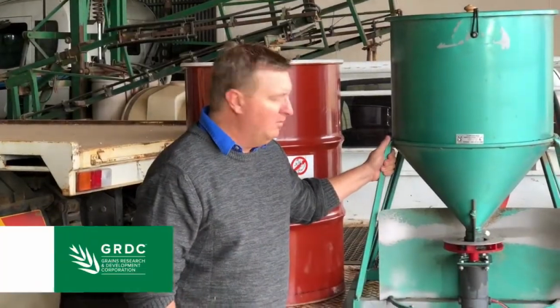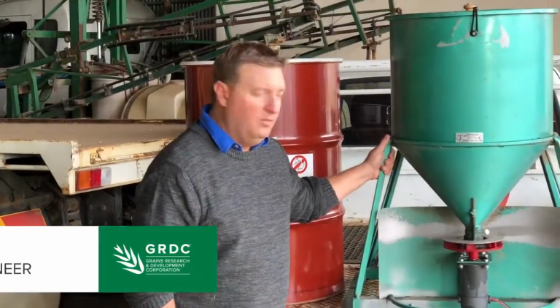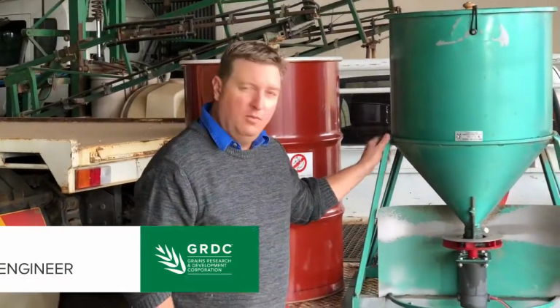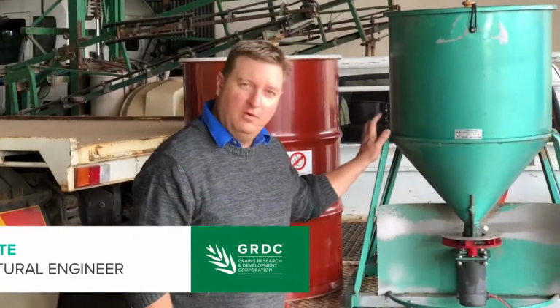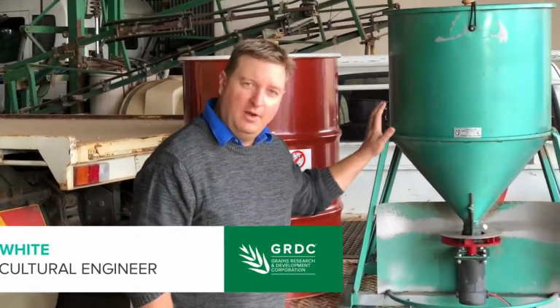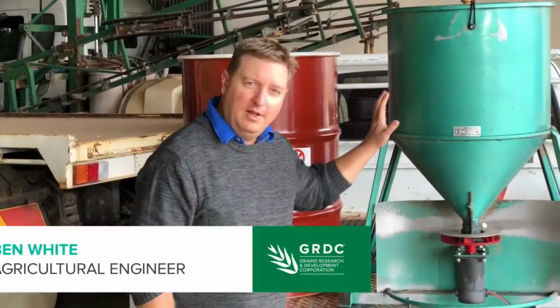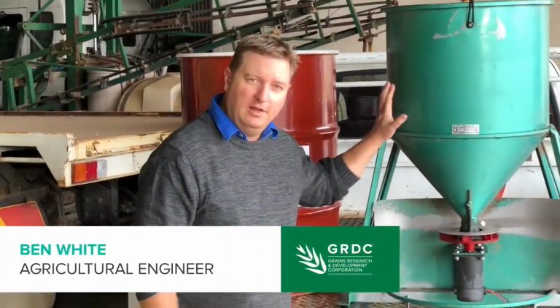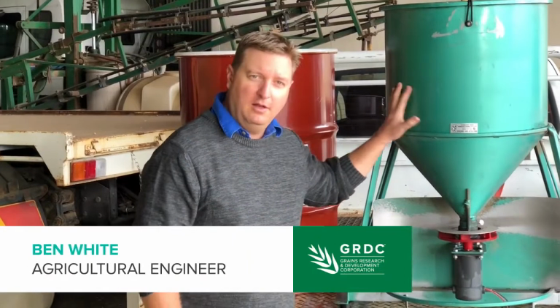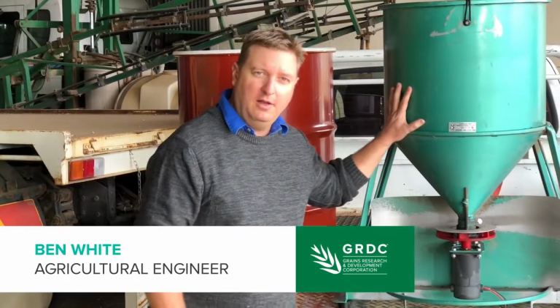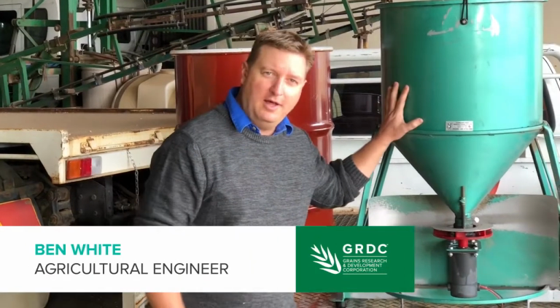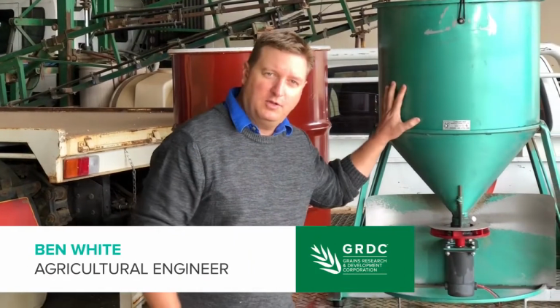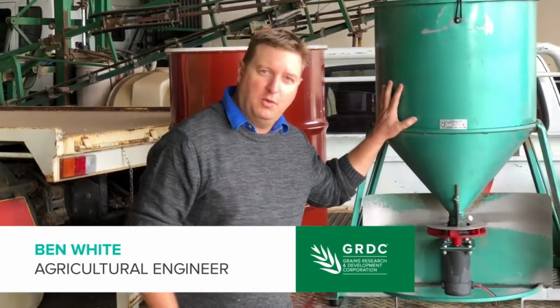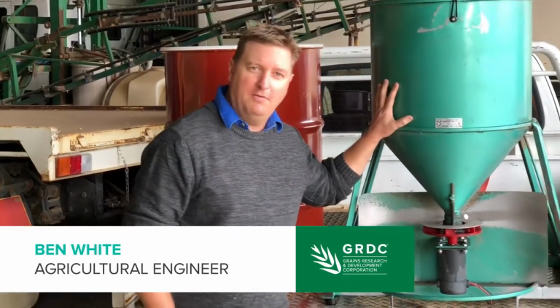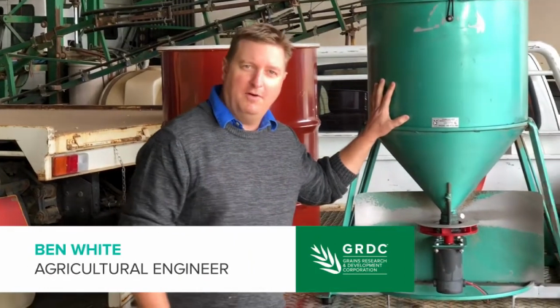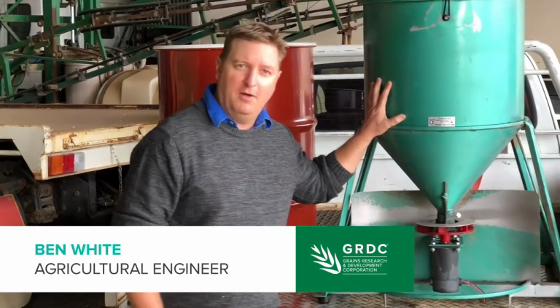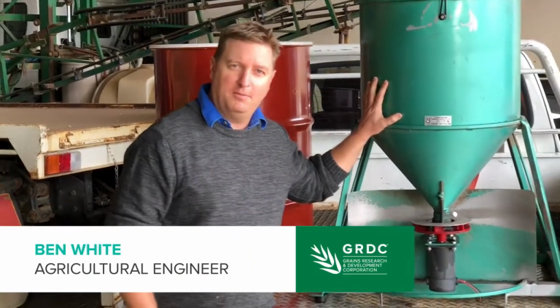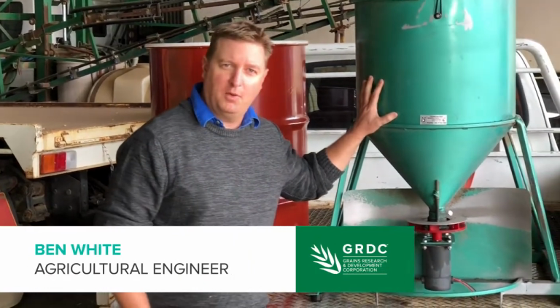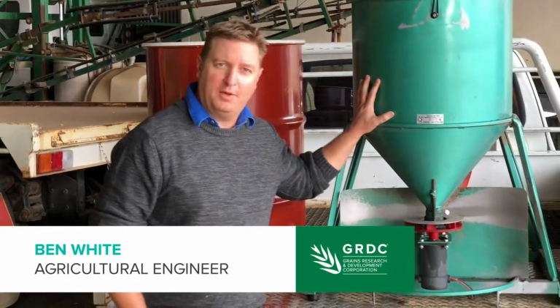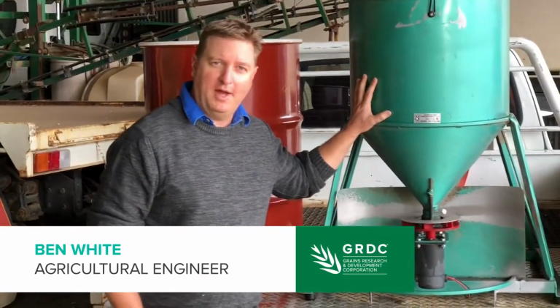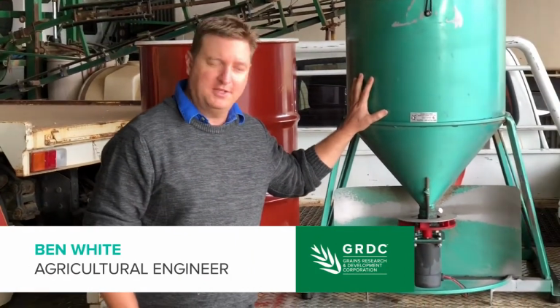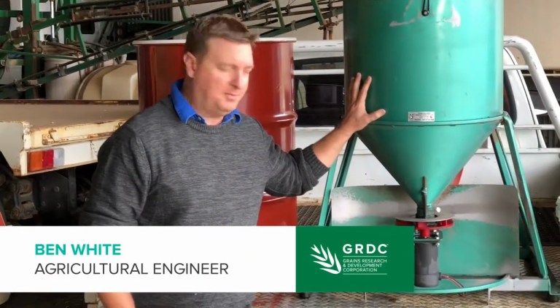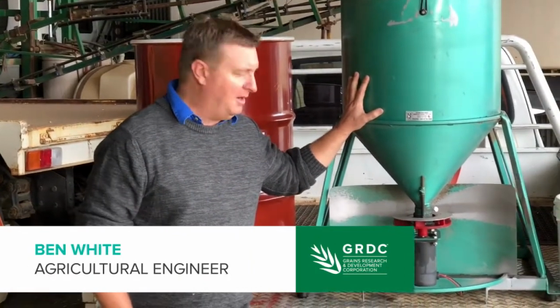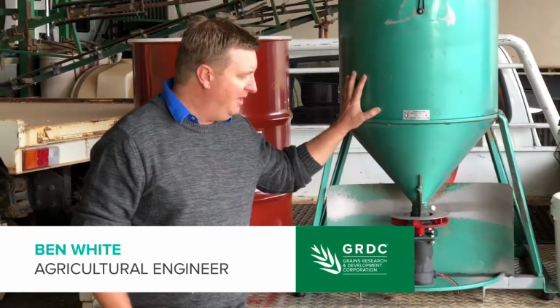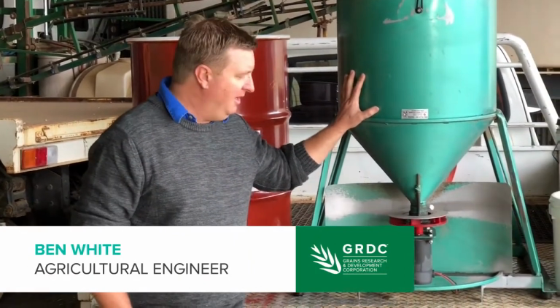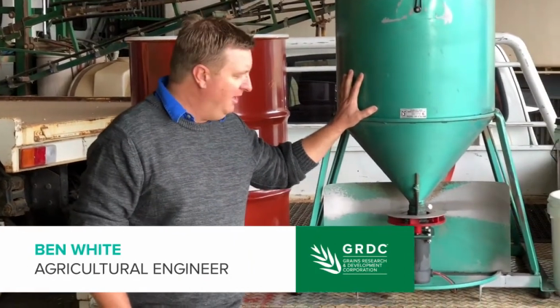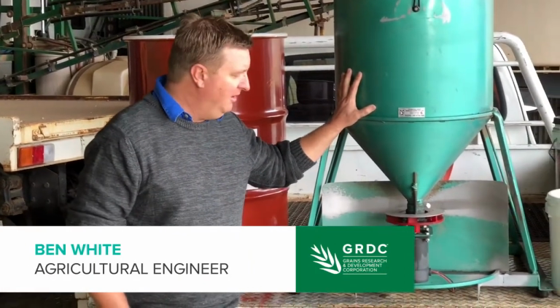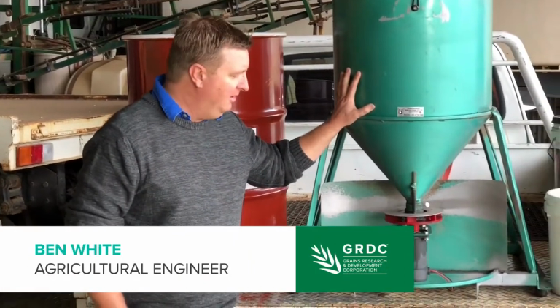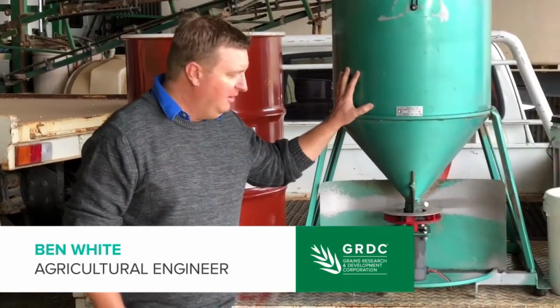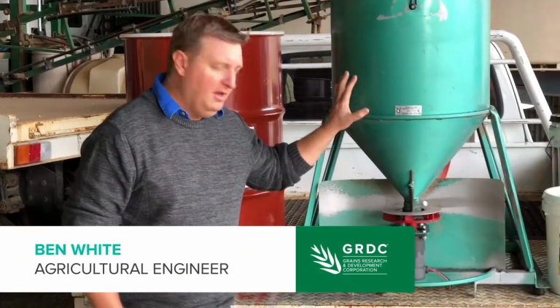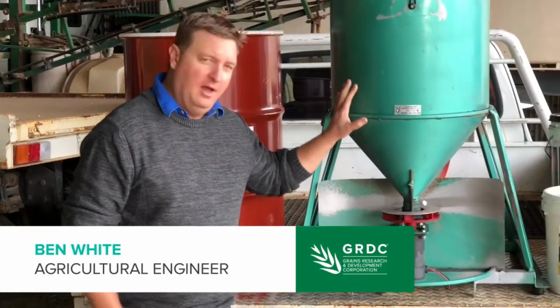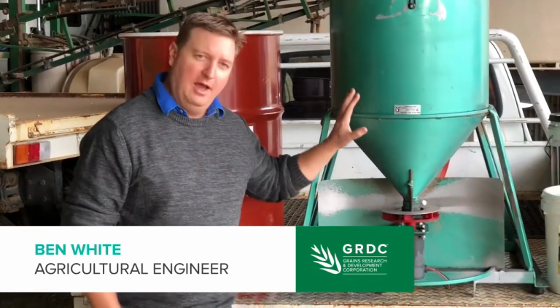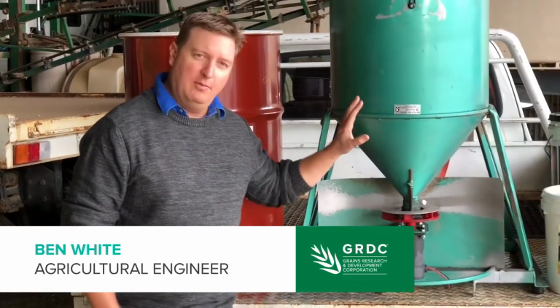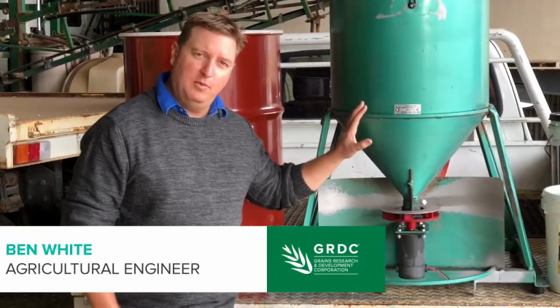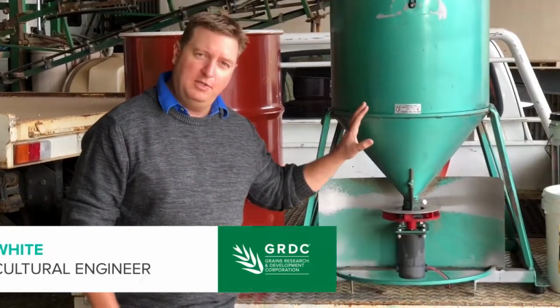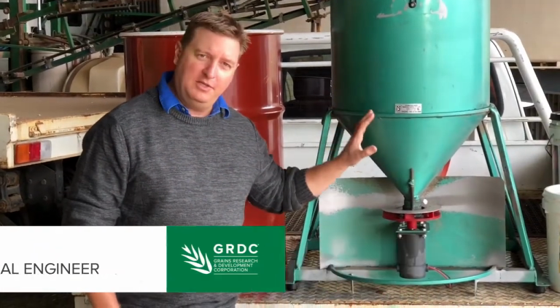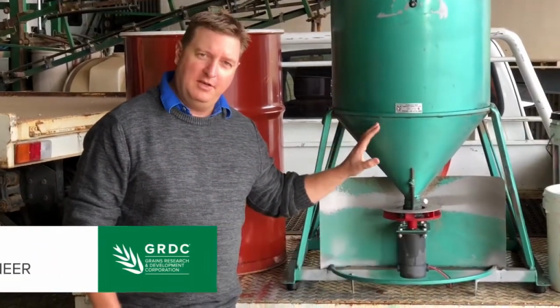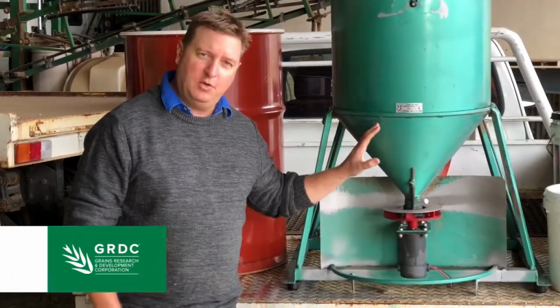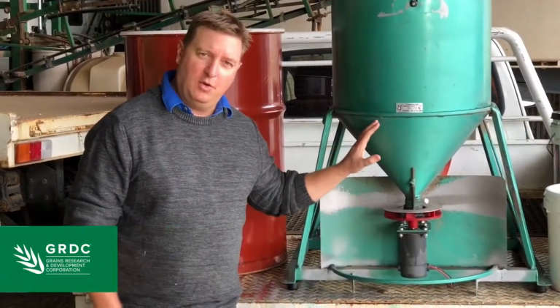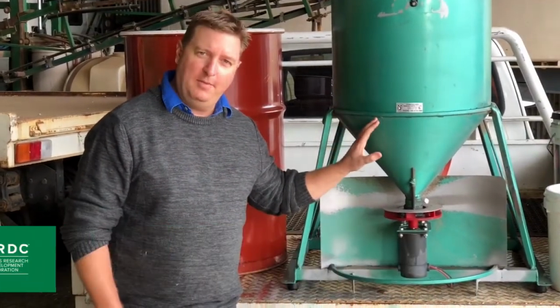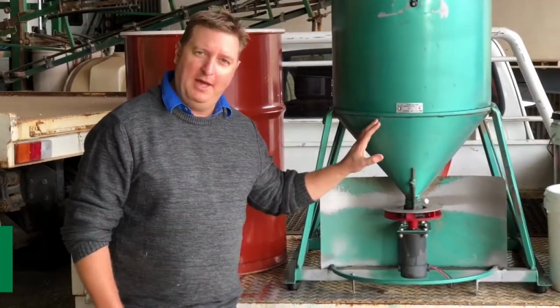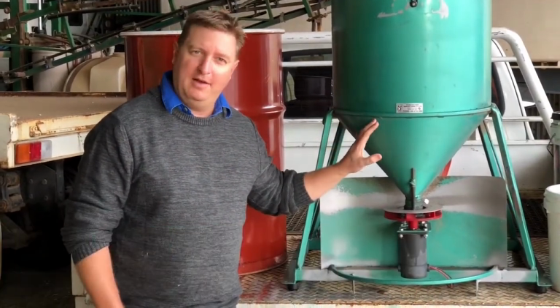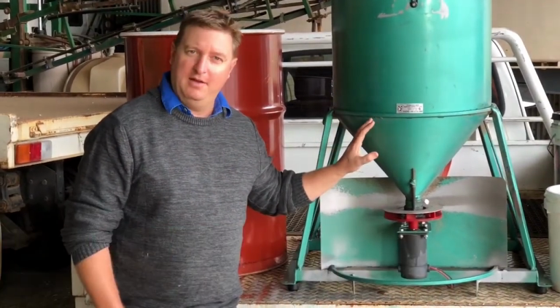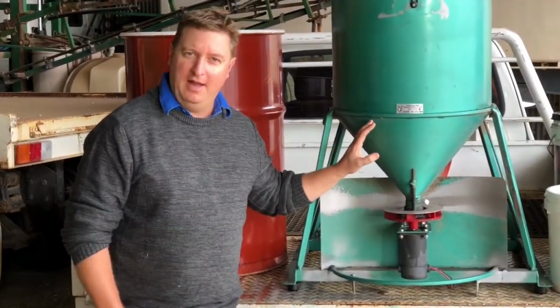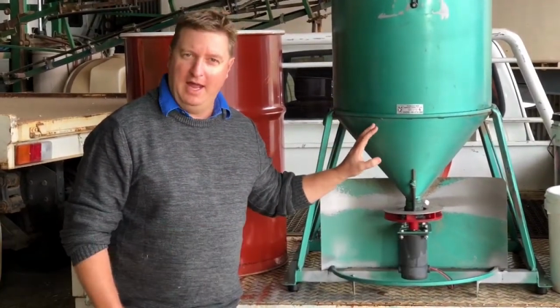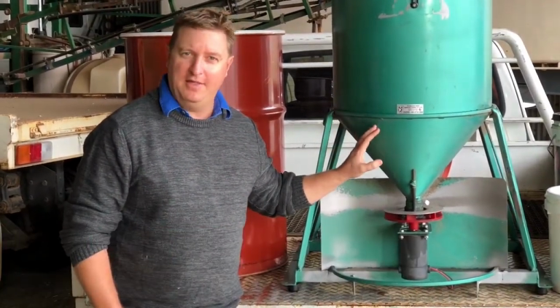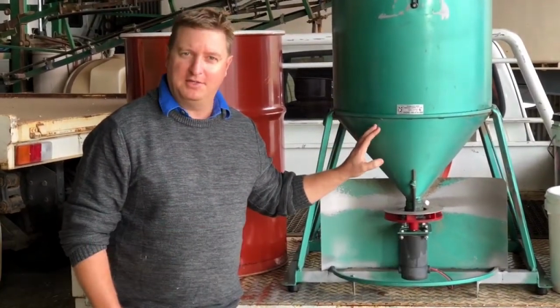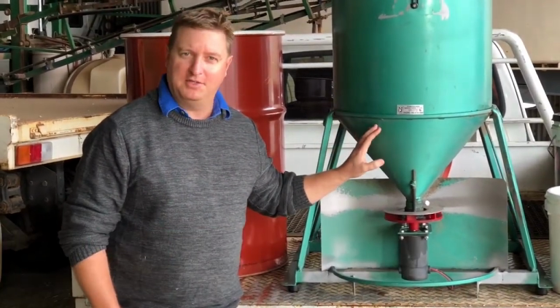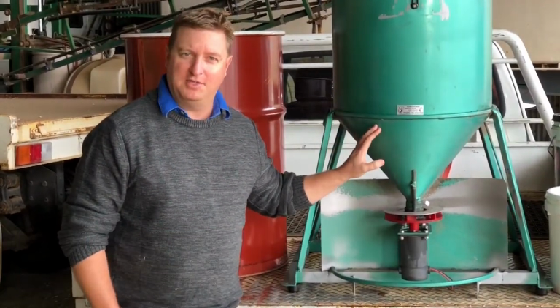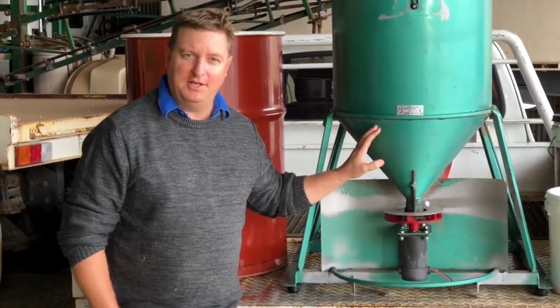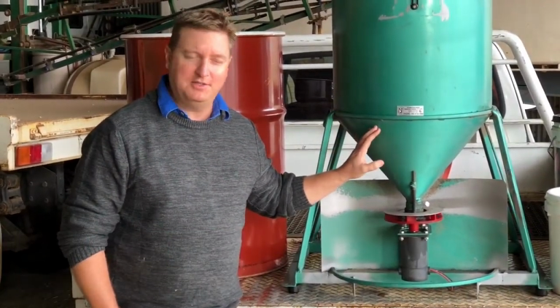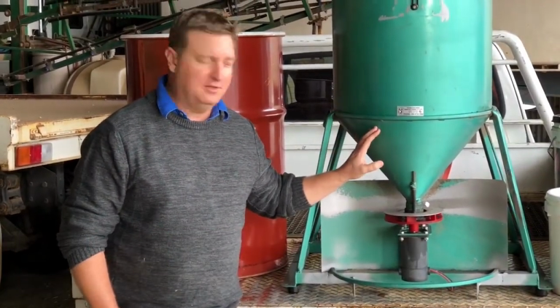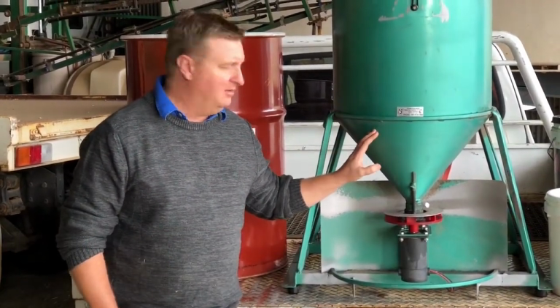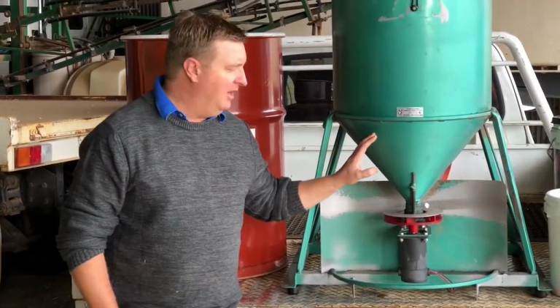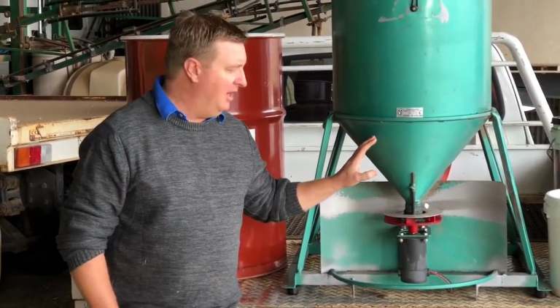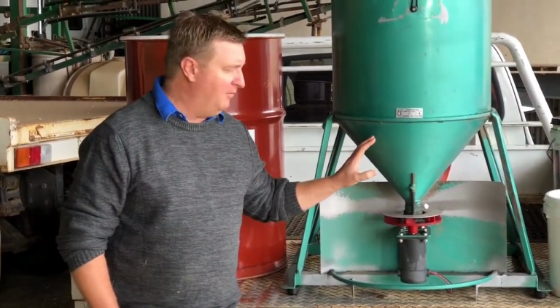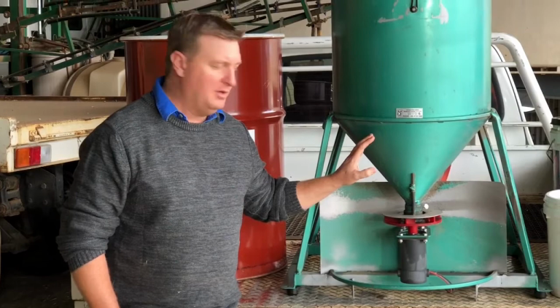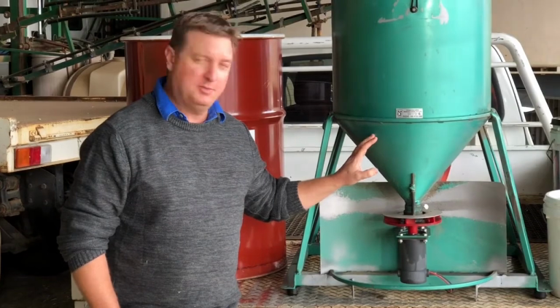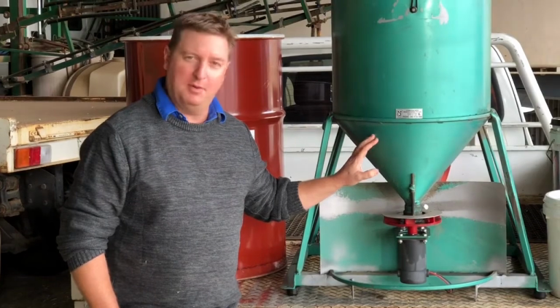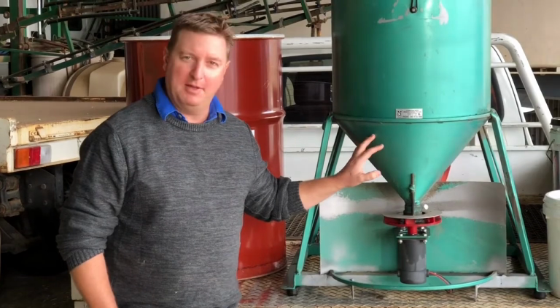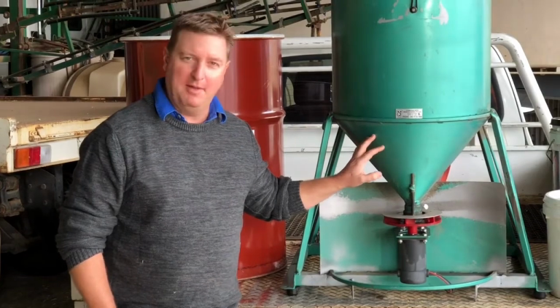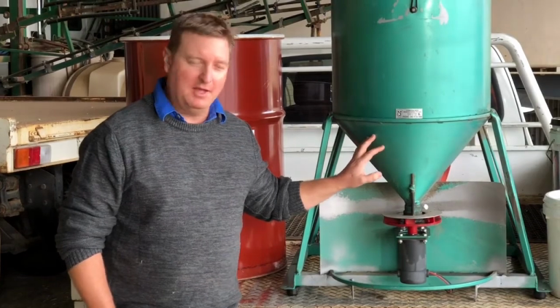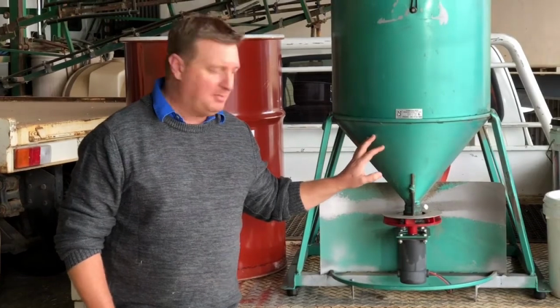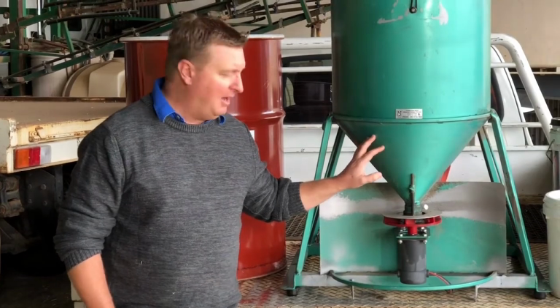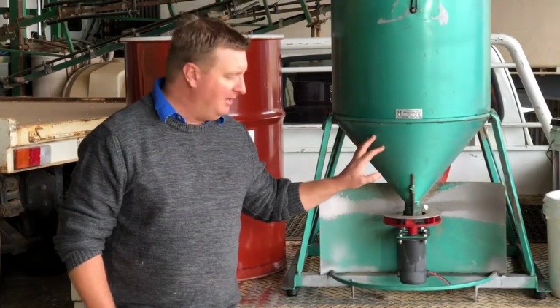We've got our little 12 volt broadcast spreader here, and we're just going to talk about how that's adjusted when spreading mouse bait.